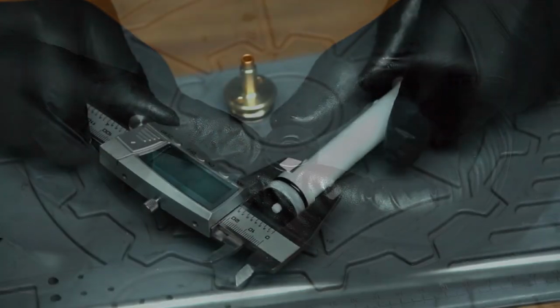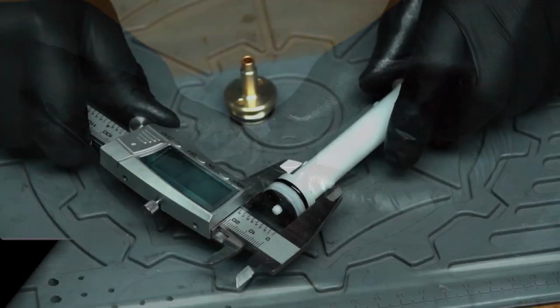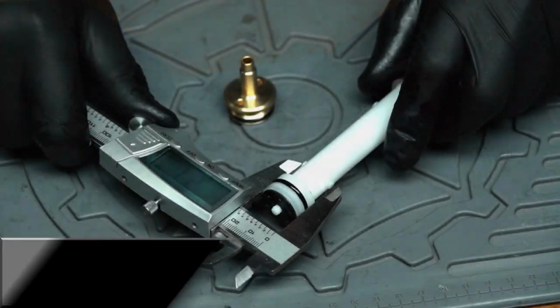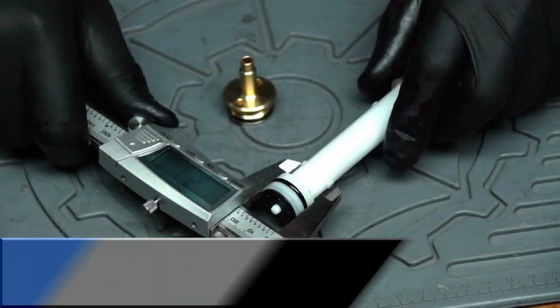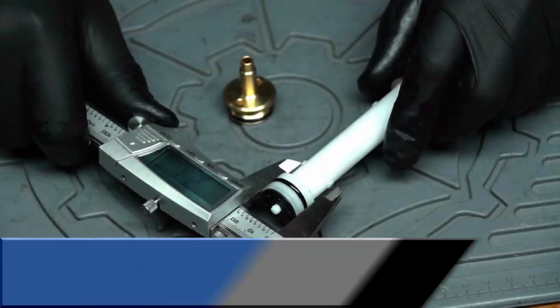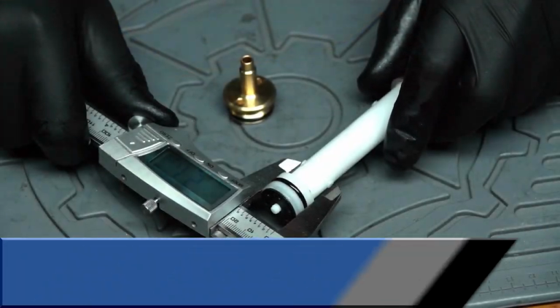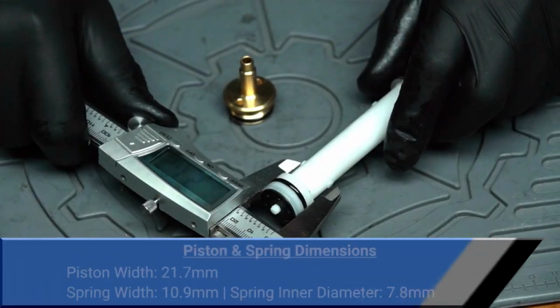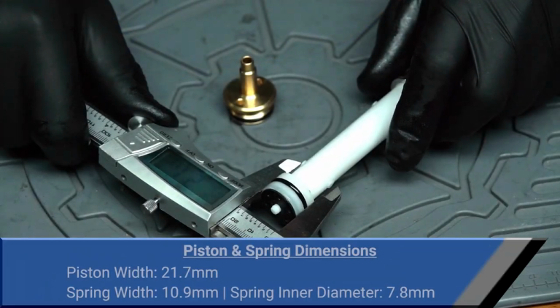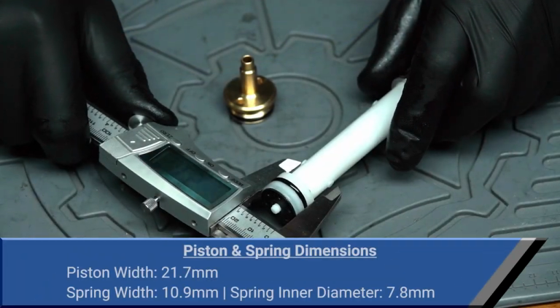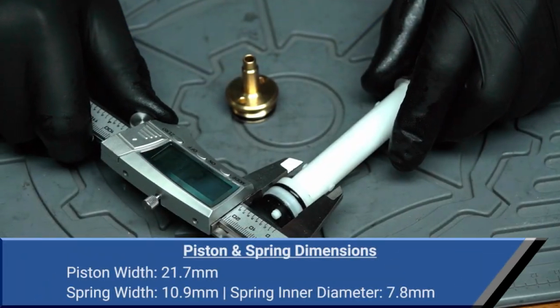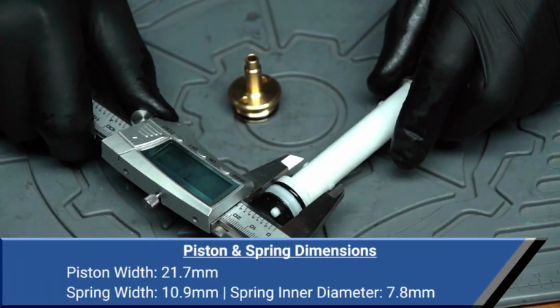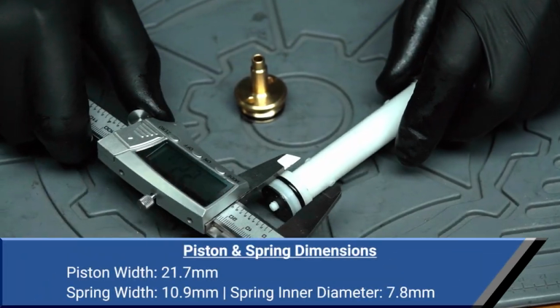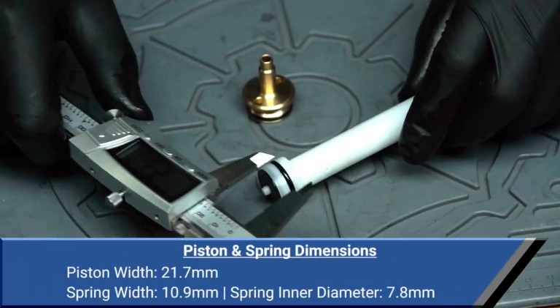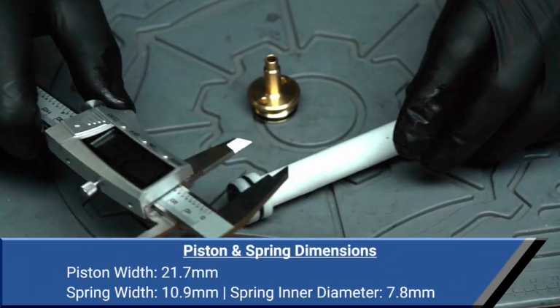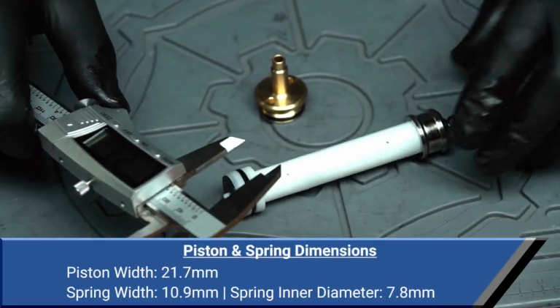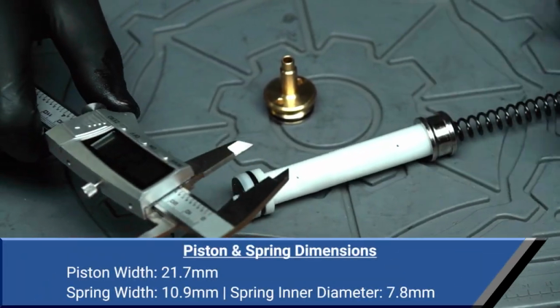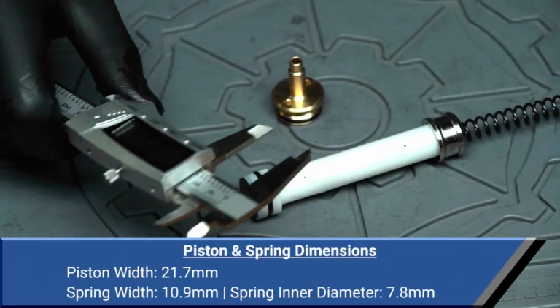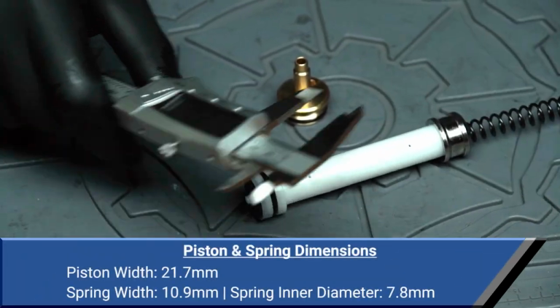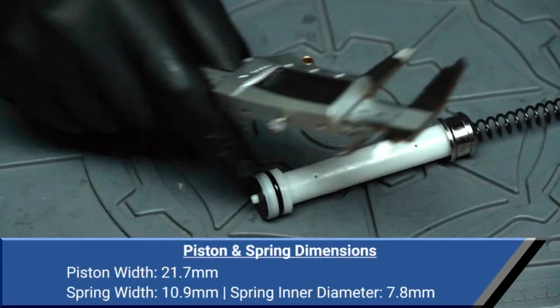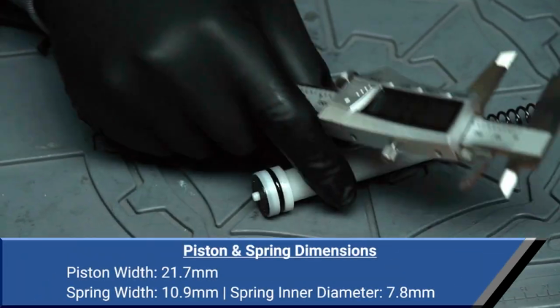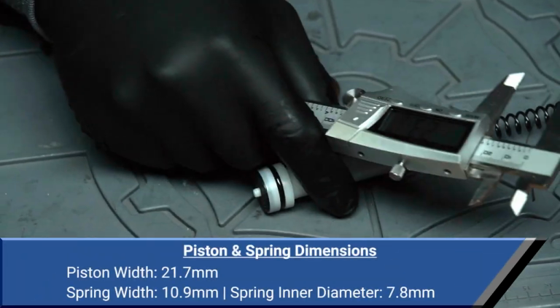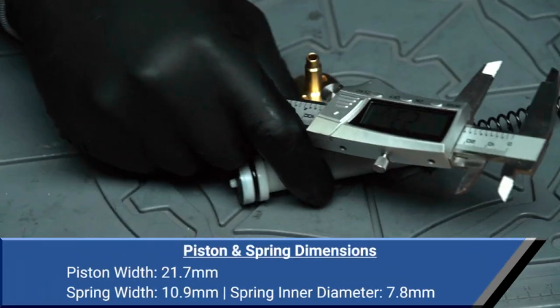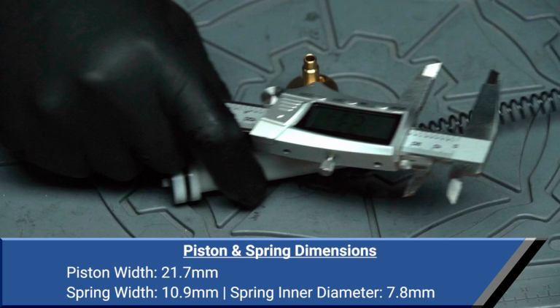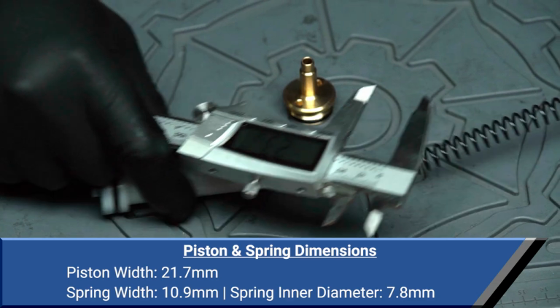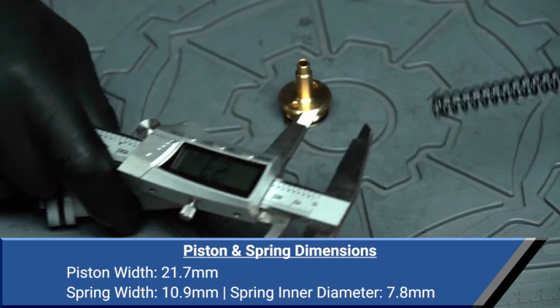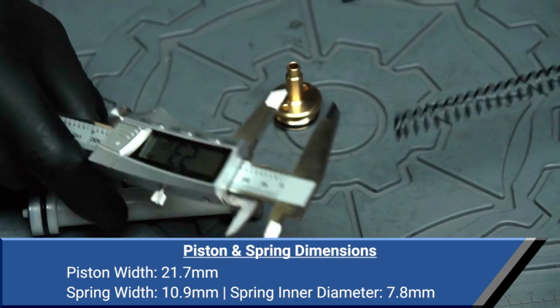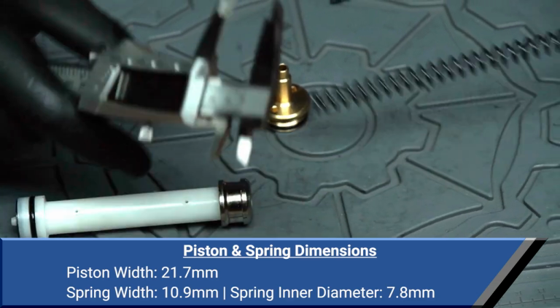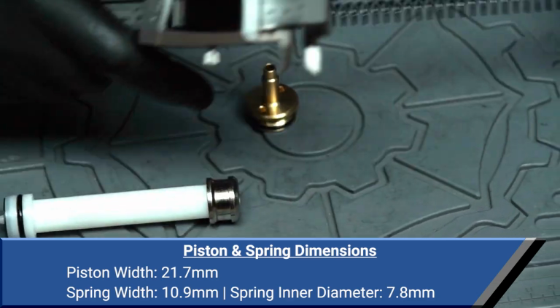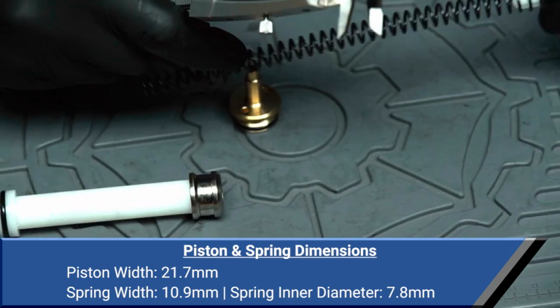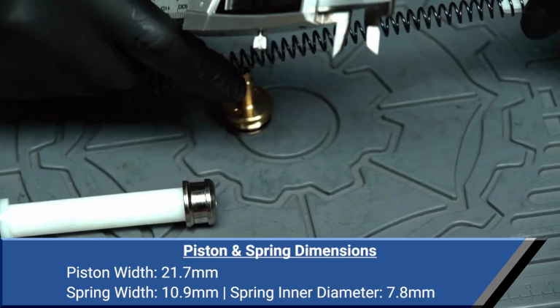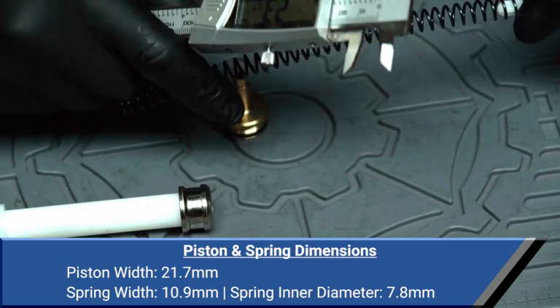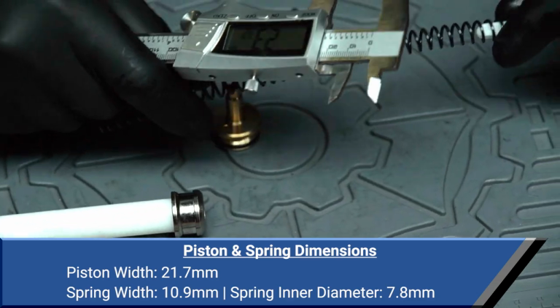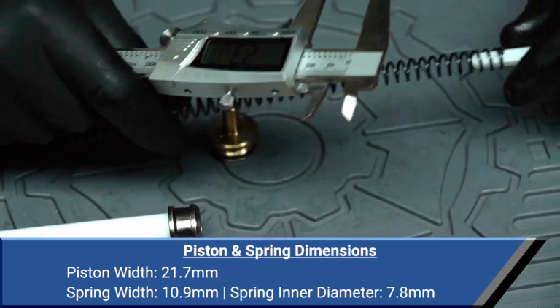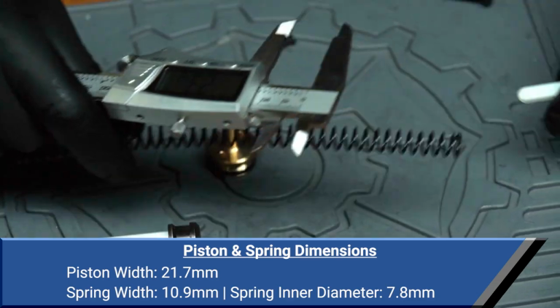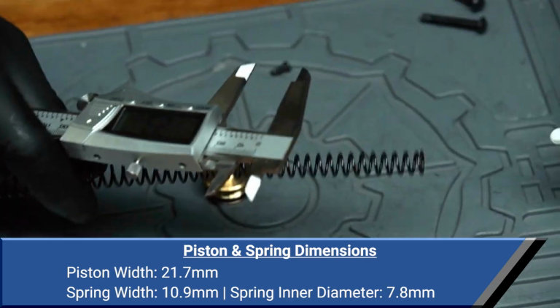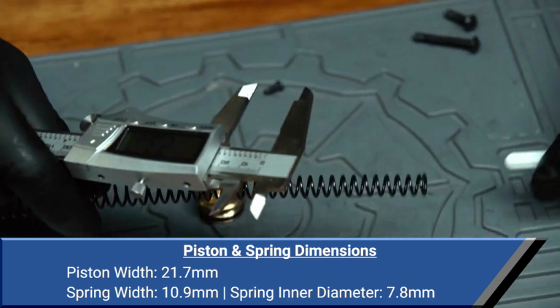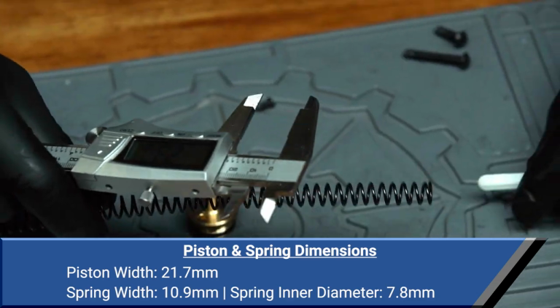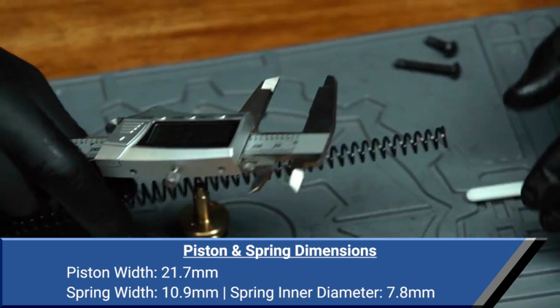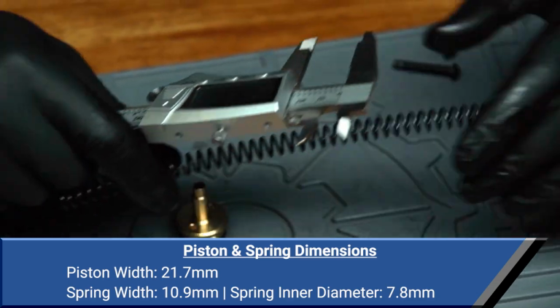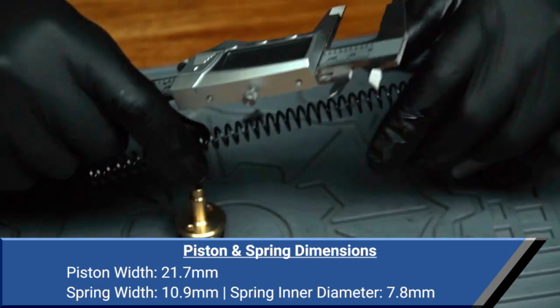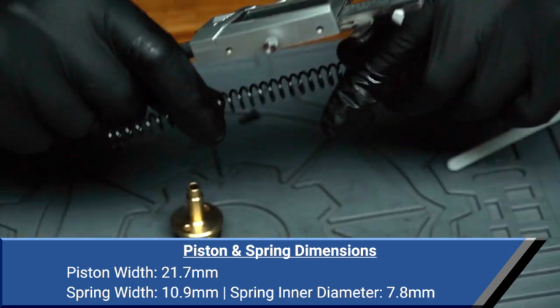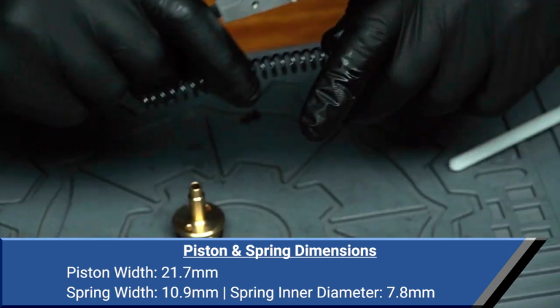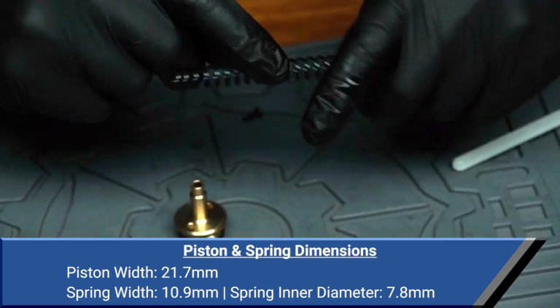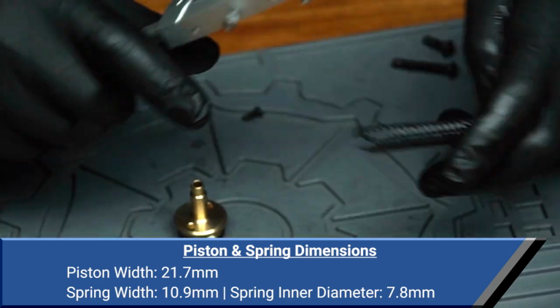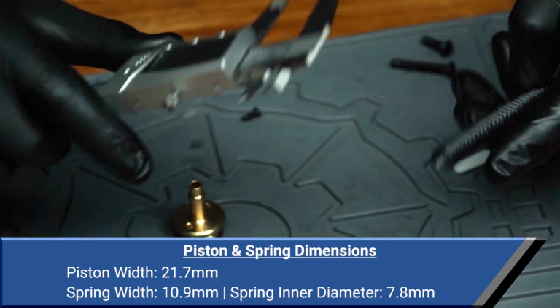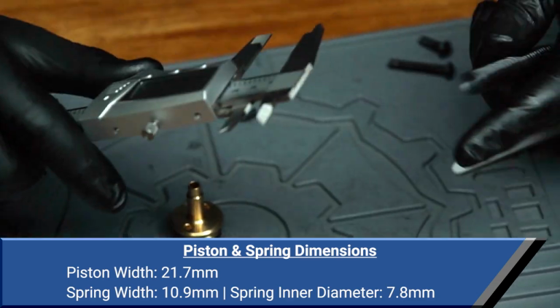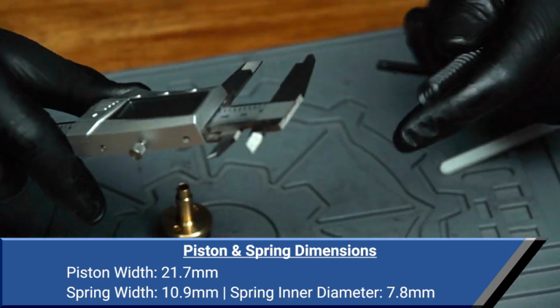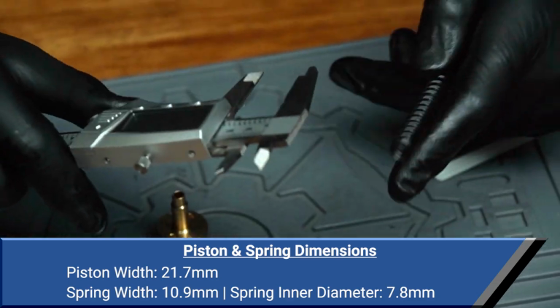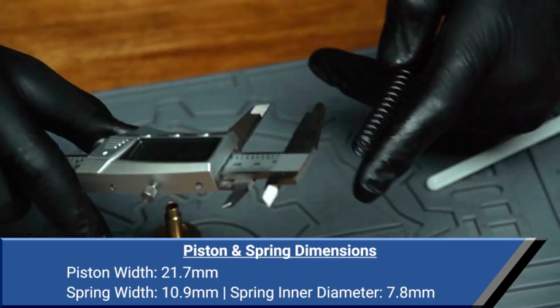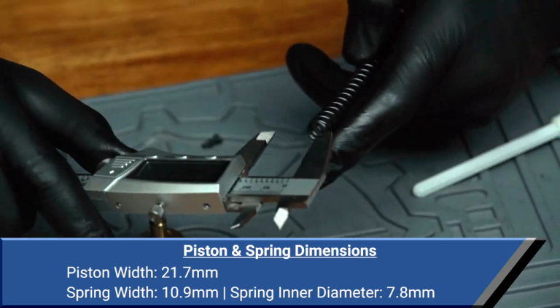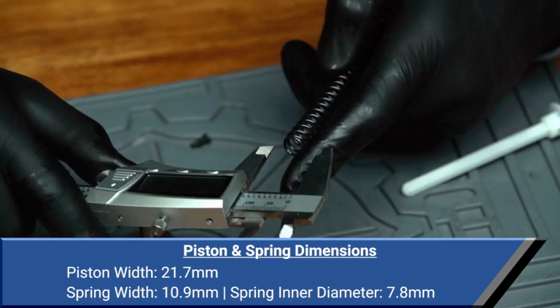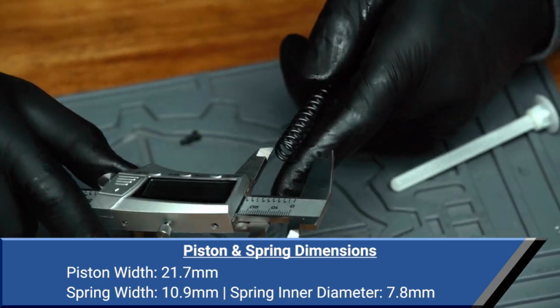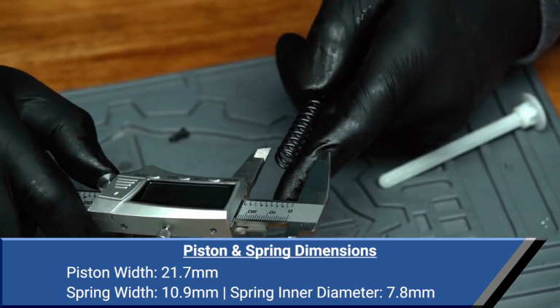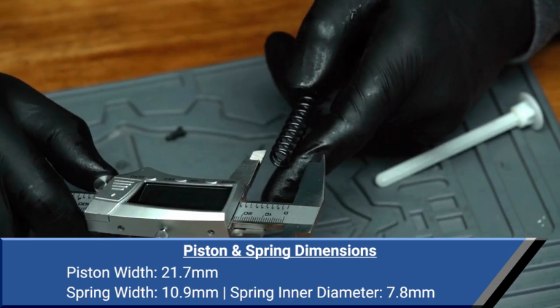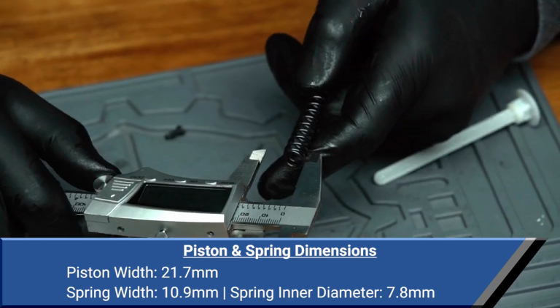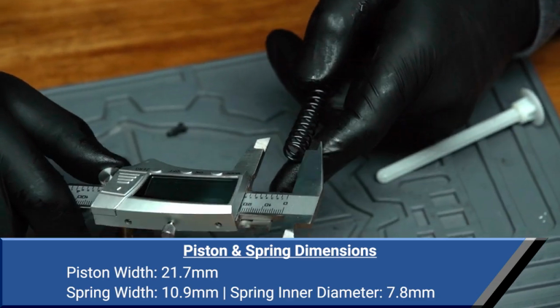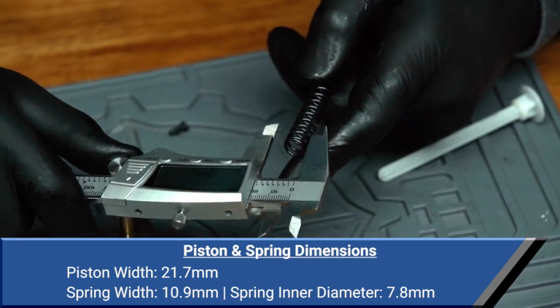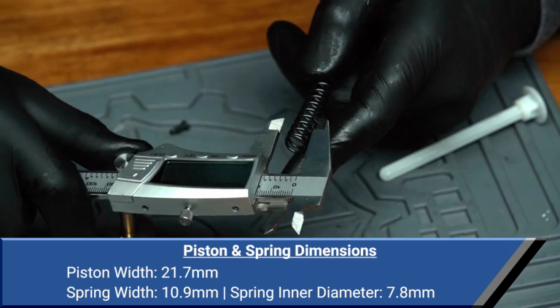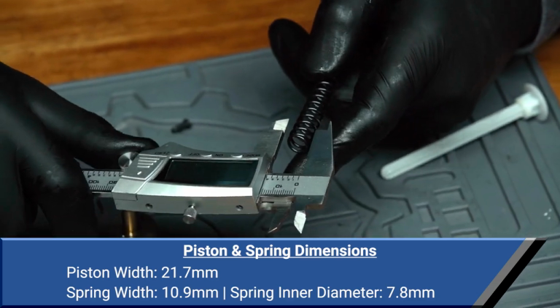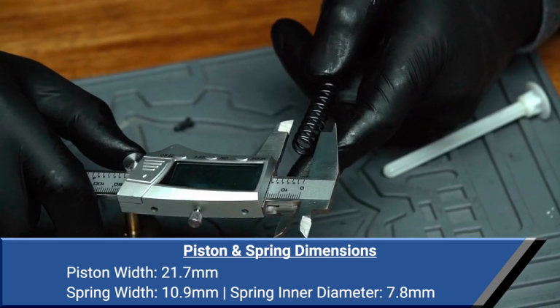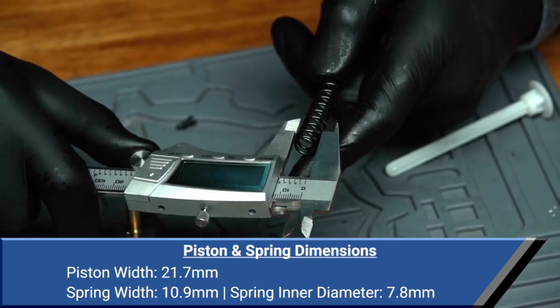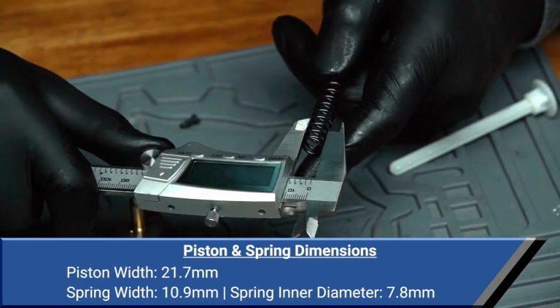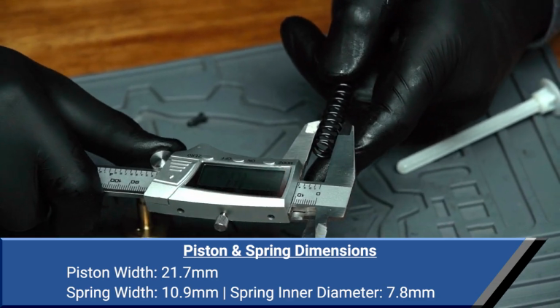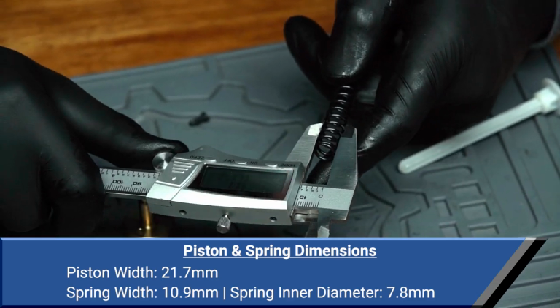For the upgrade junkie out there, the Fieldcraft's internals are fully VSR-10 compatible. Piston and spring dimensions are on screen.